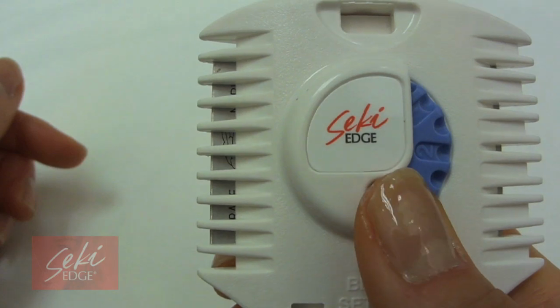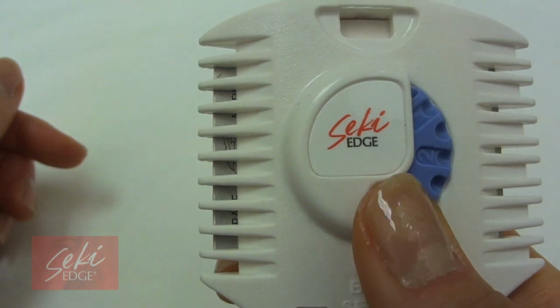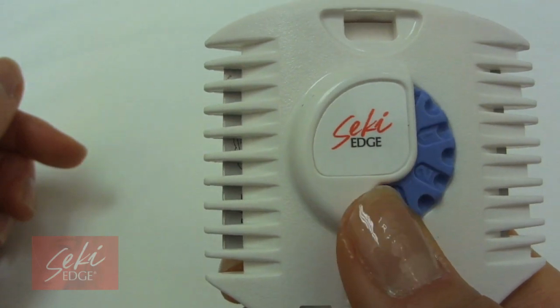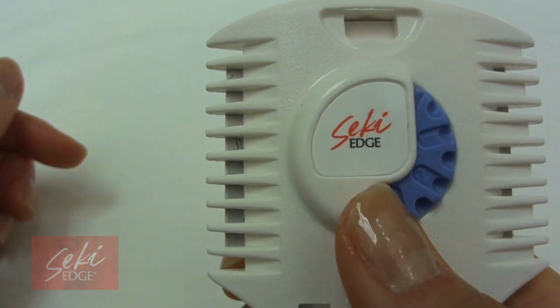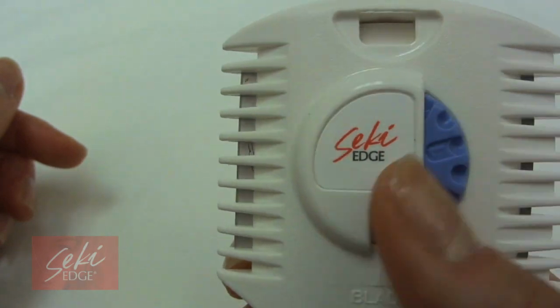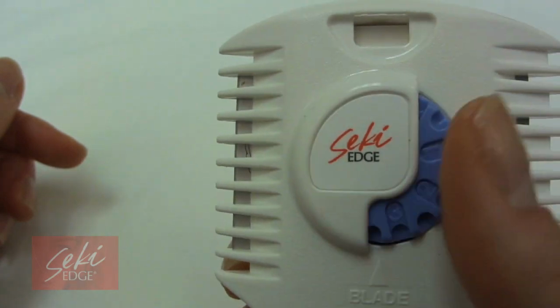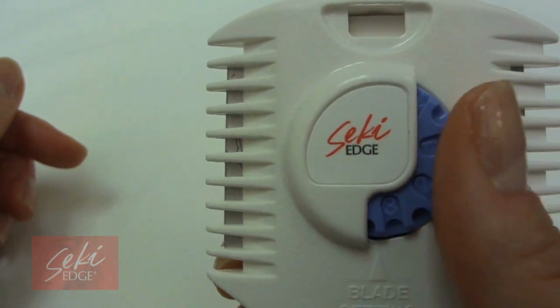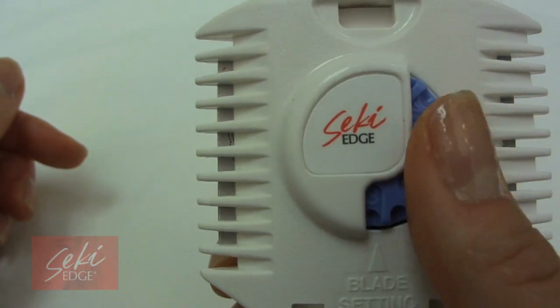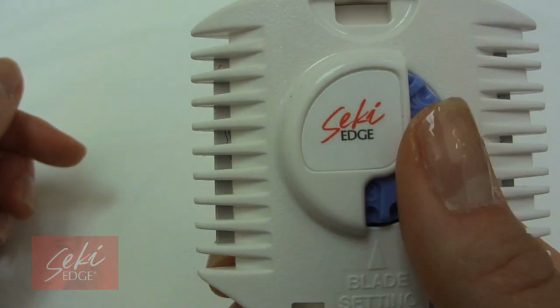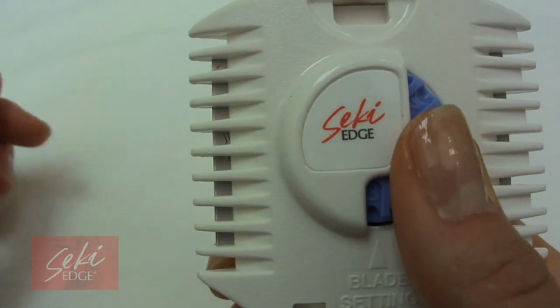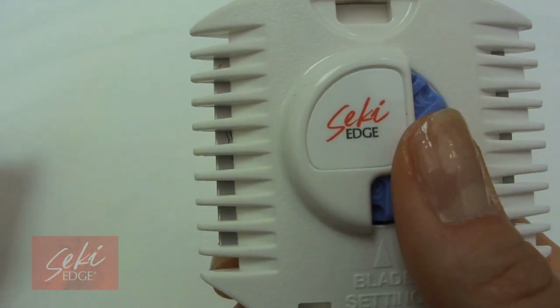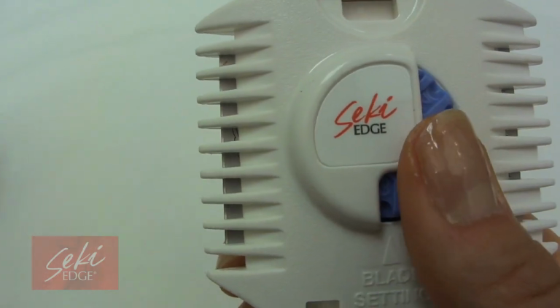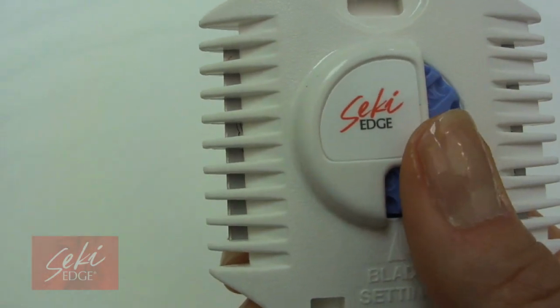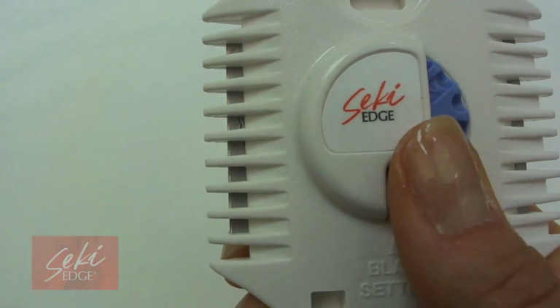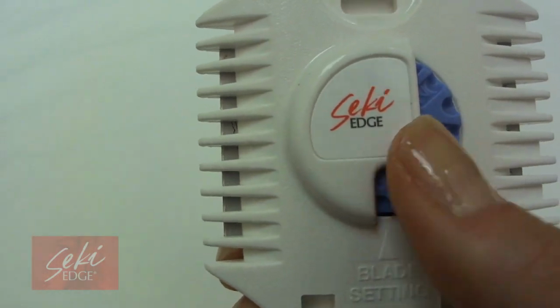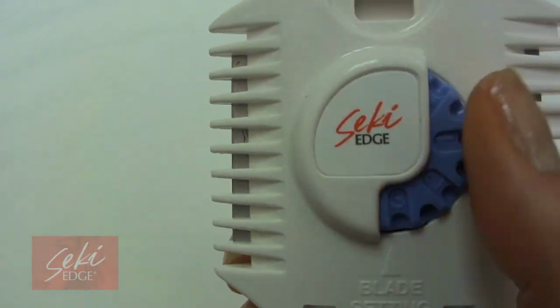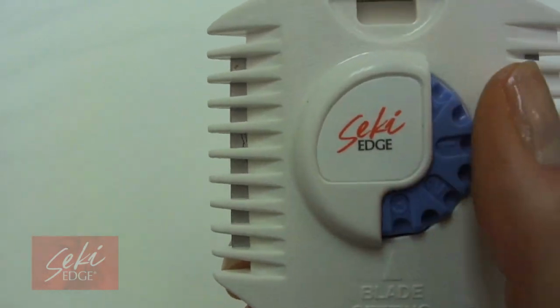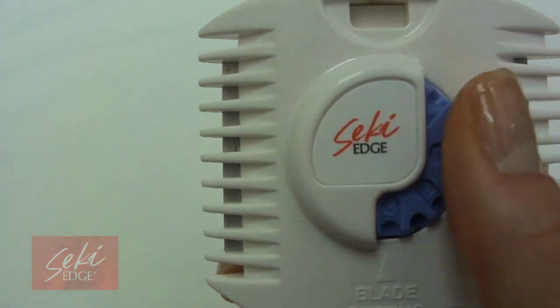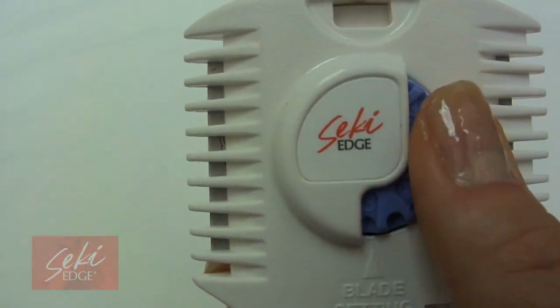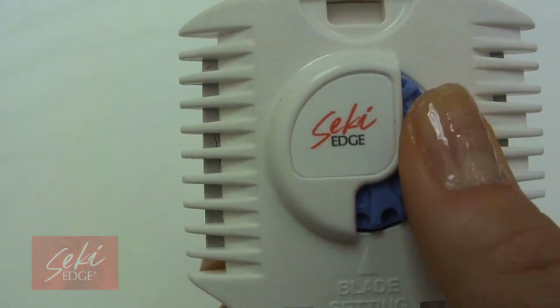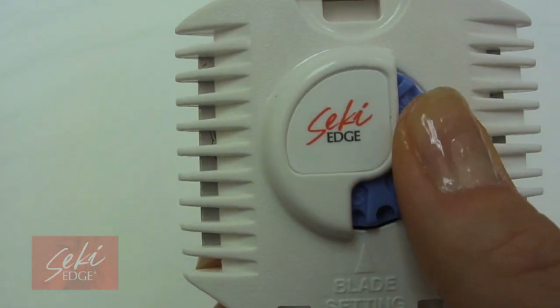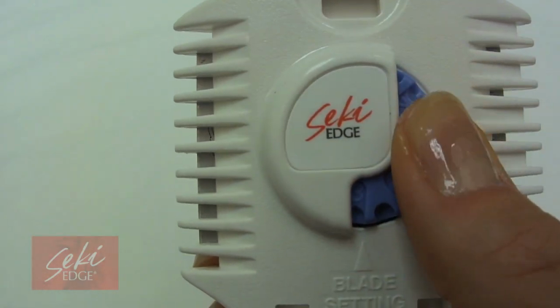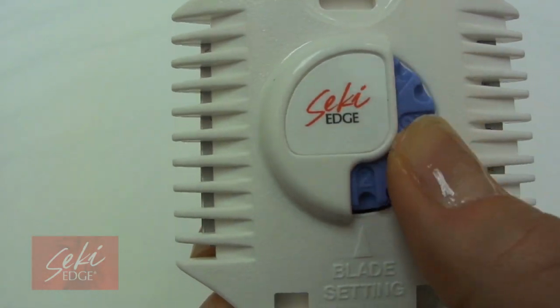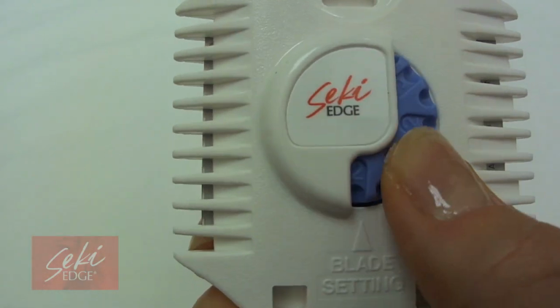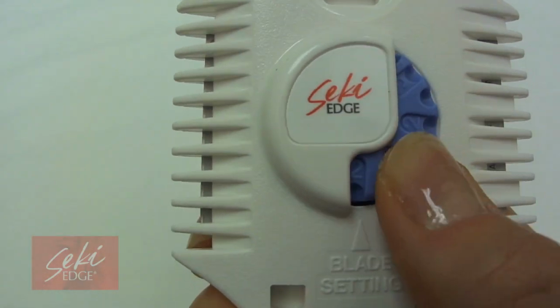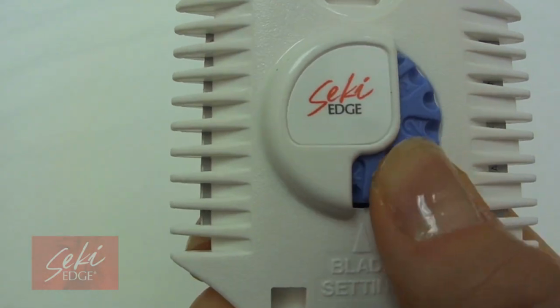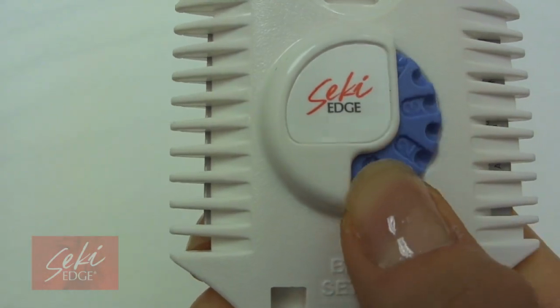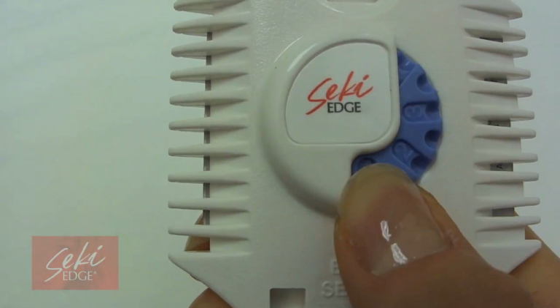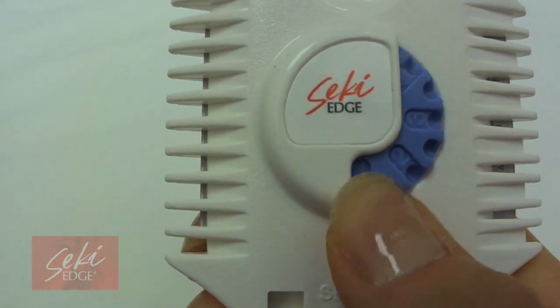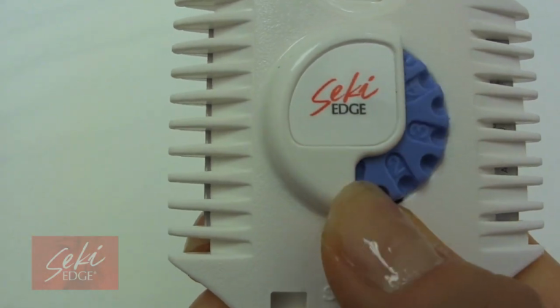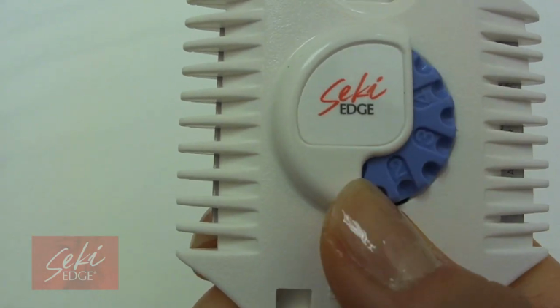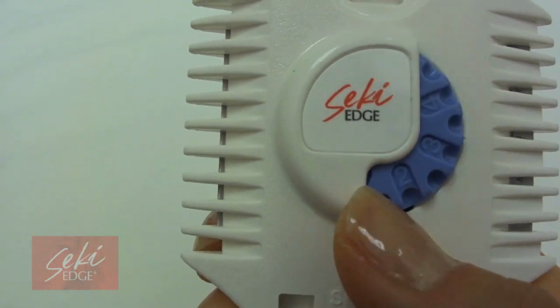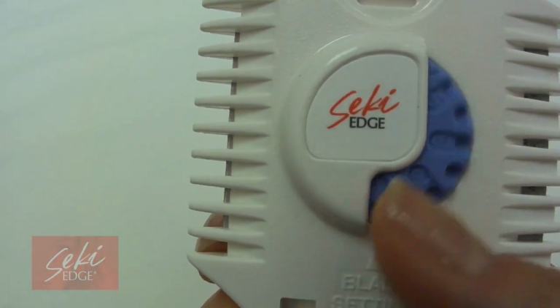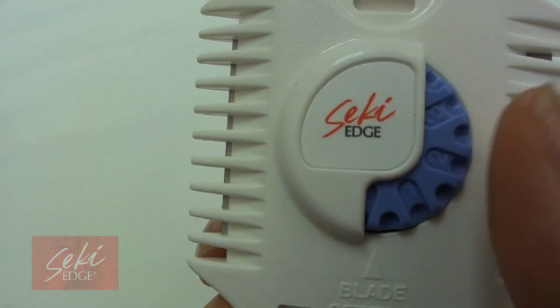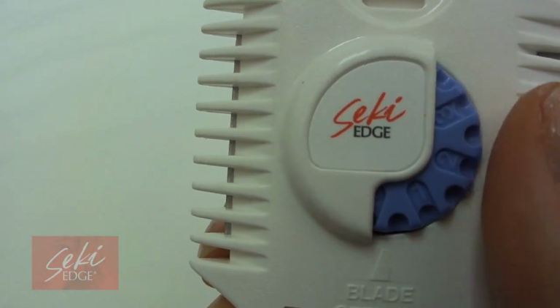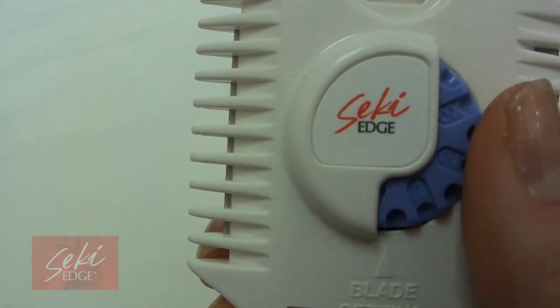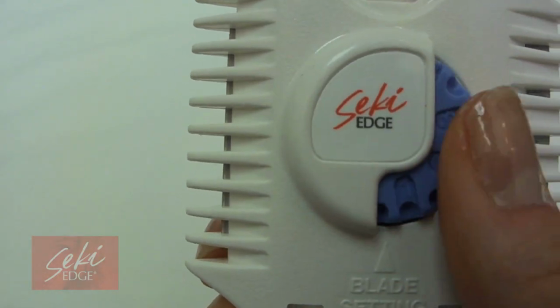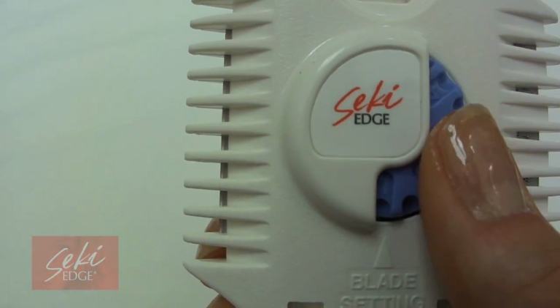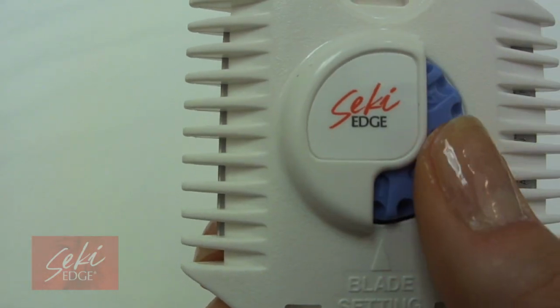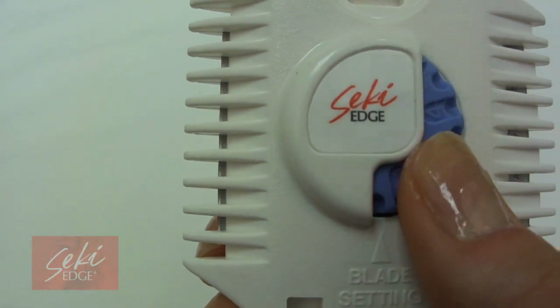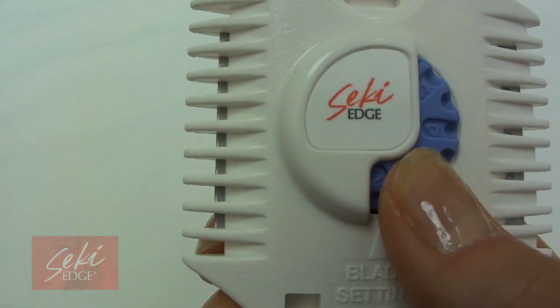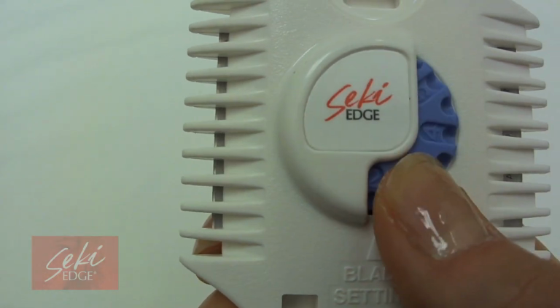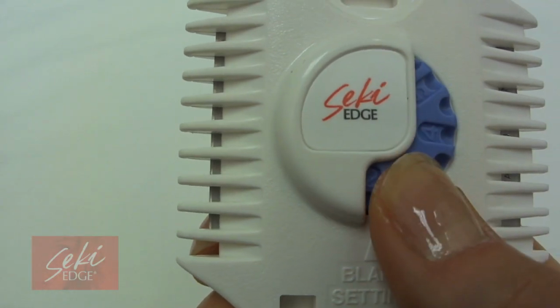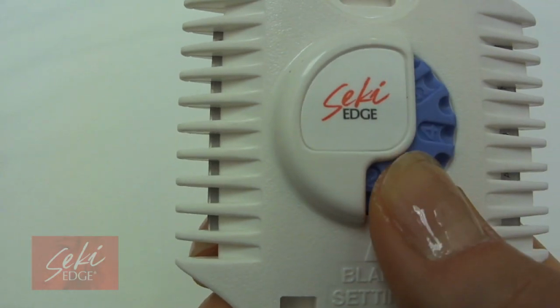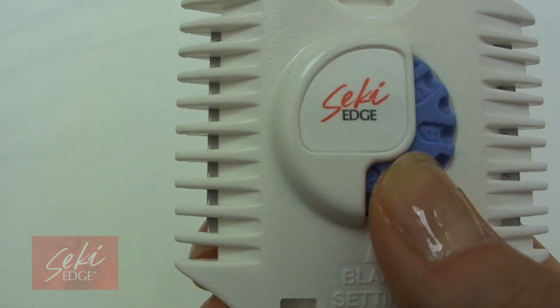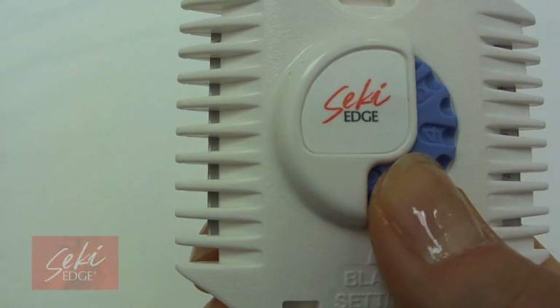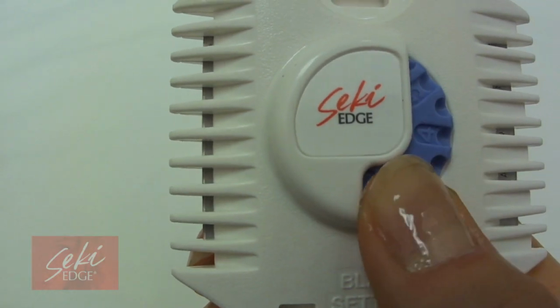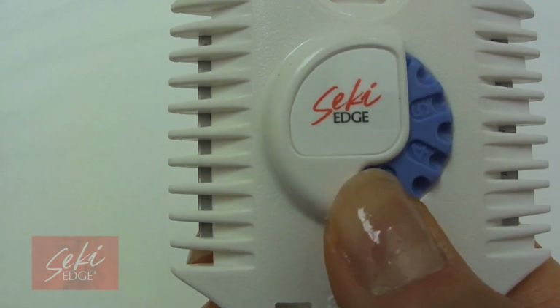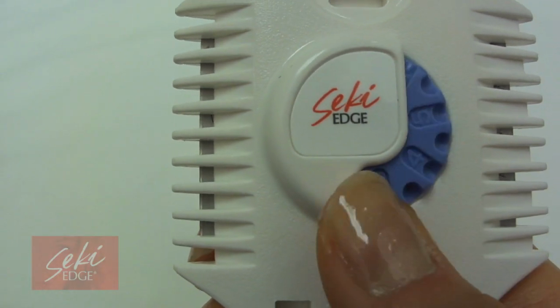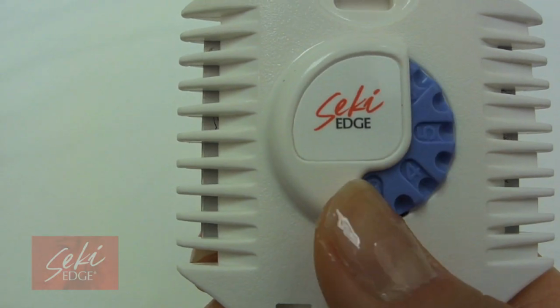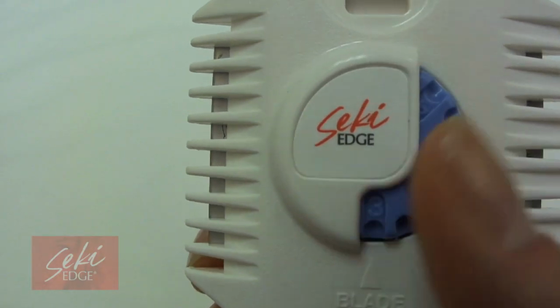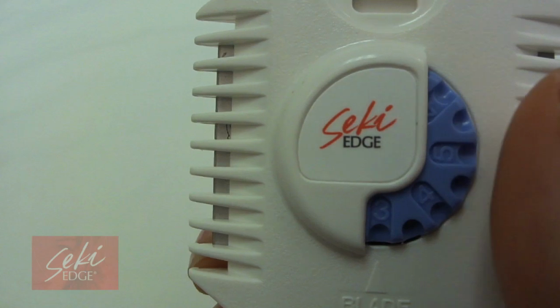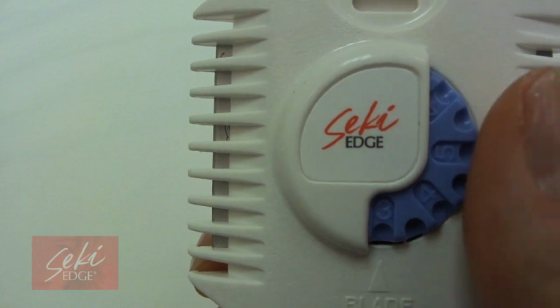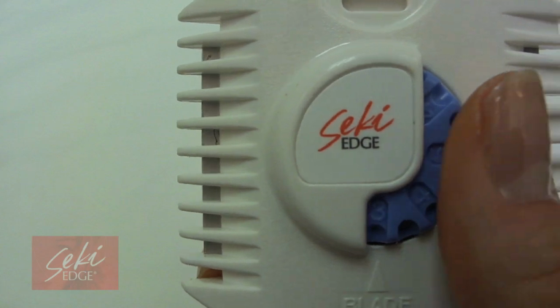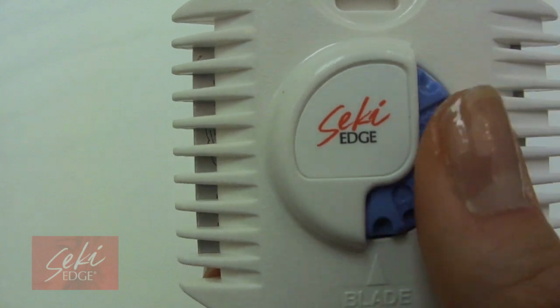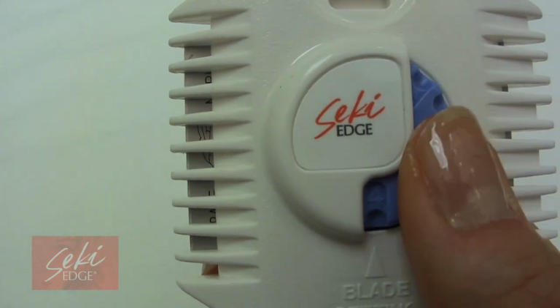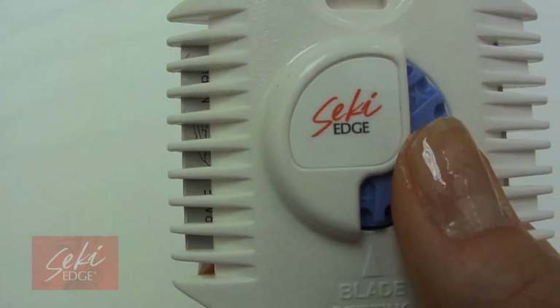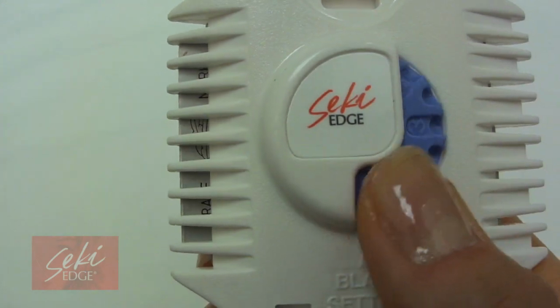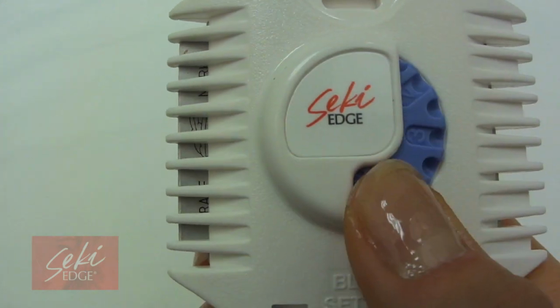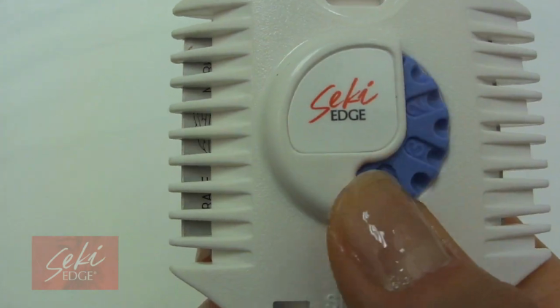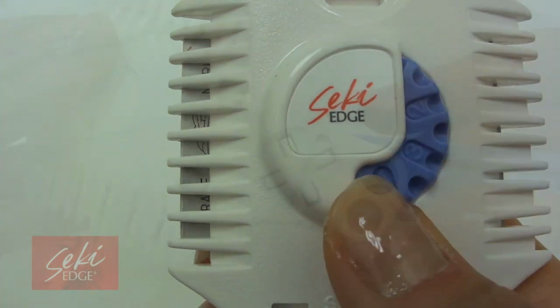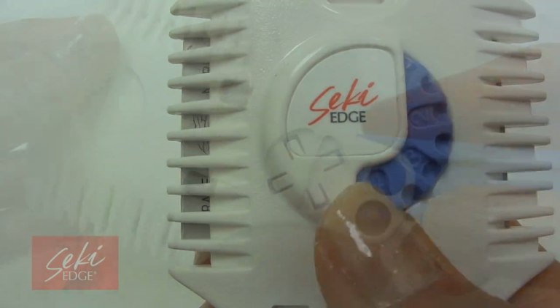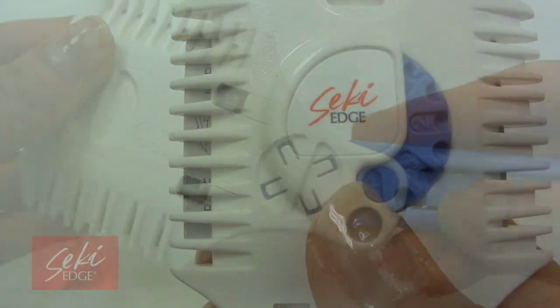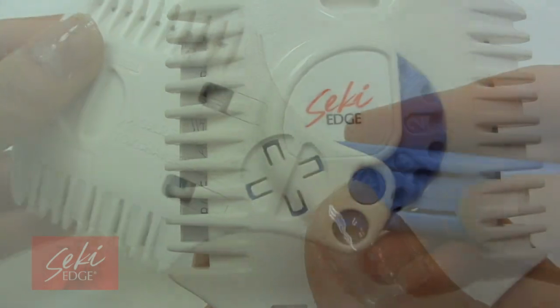The center dial adjusts the razor blade to cut more or less hair depending on the setting you choose. The blade adjusts as the dial is turned.